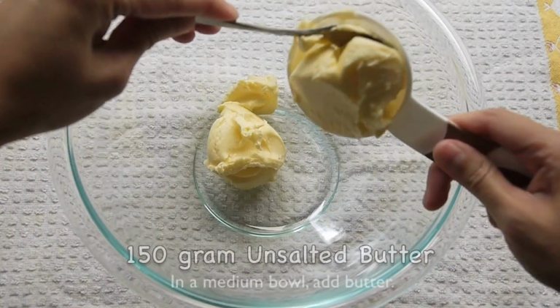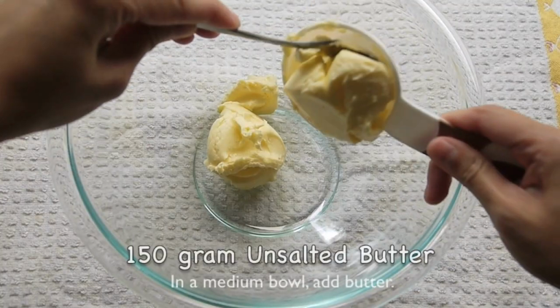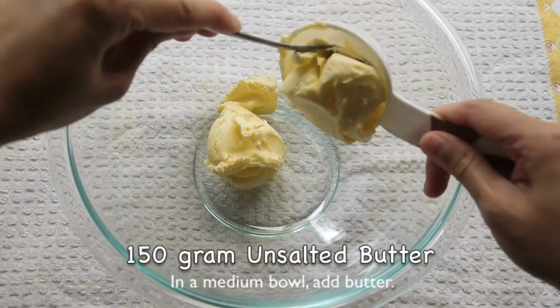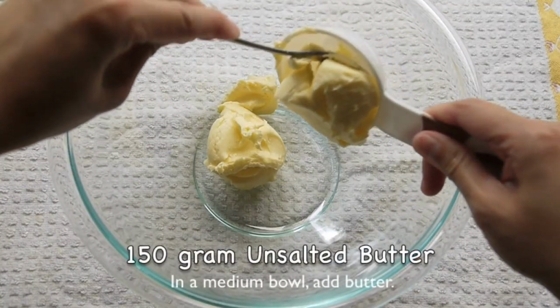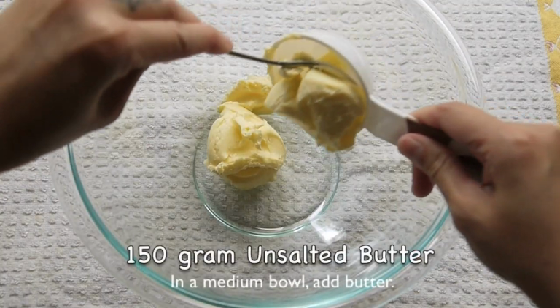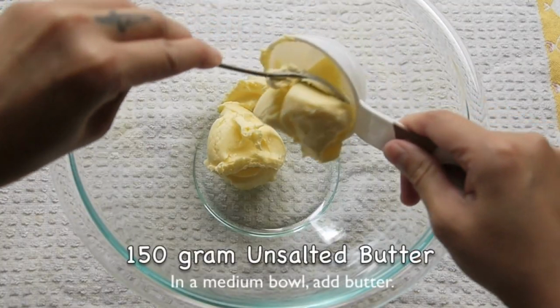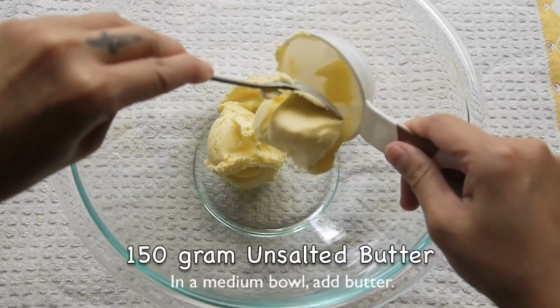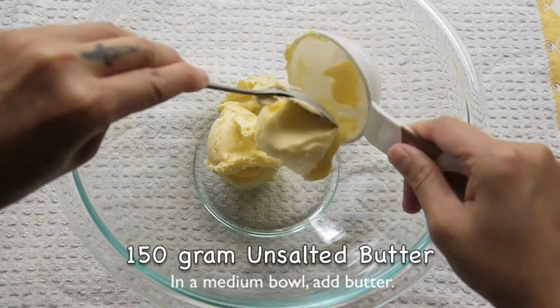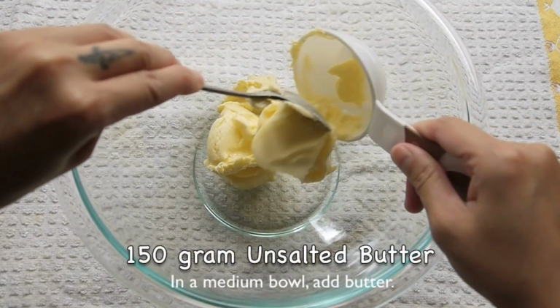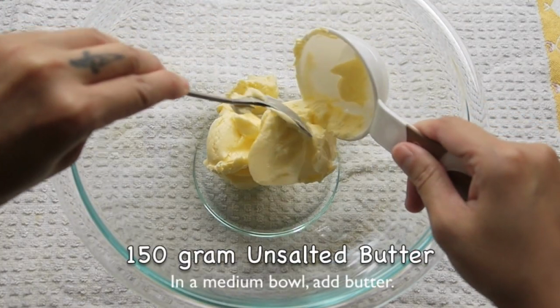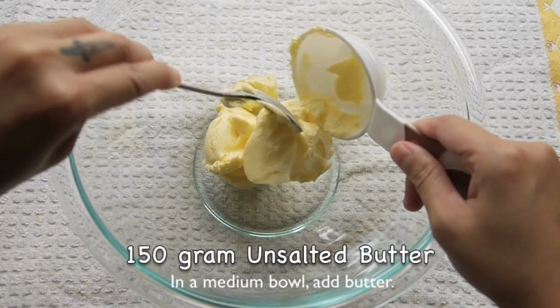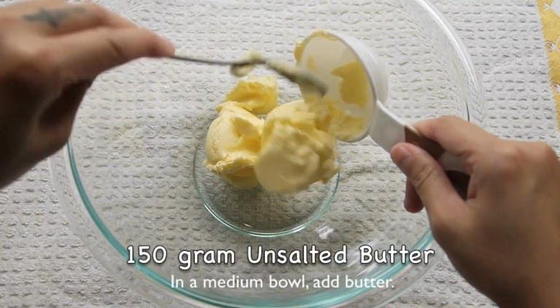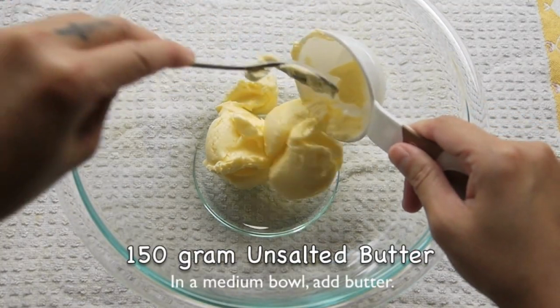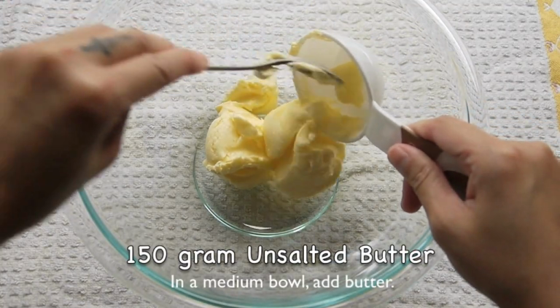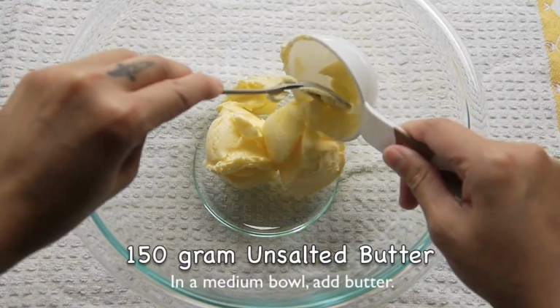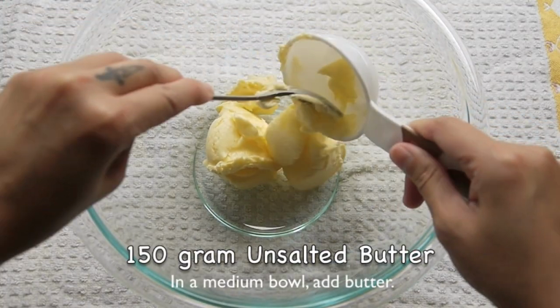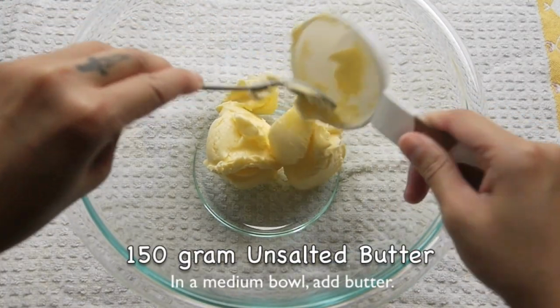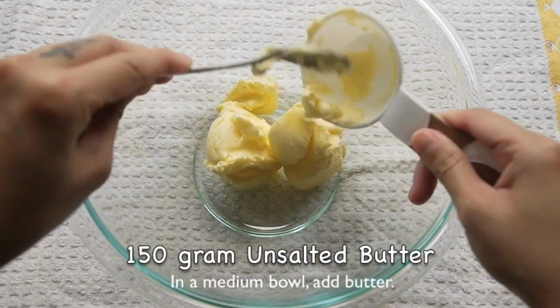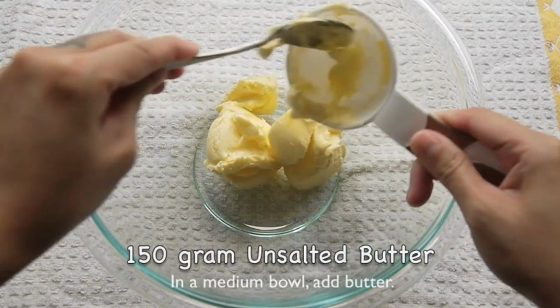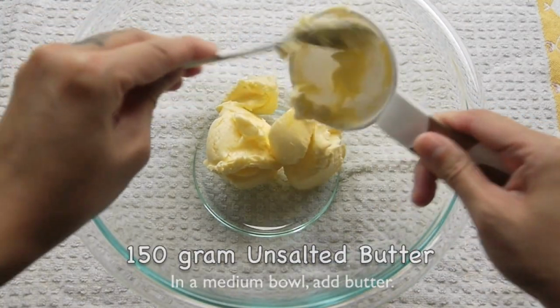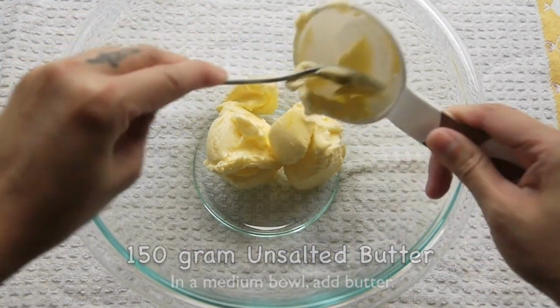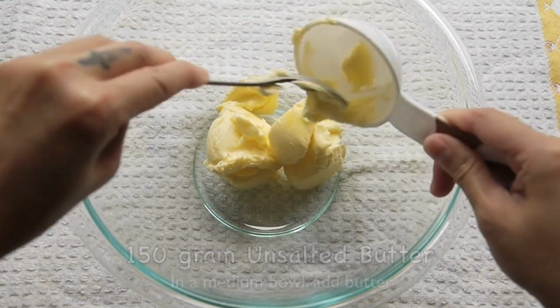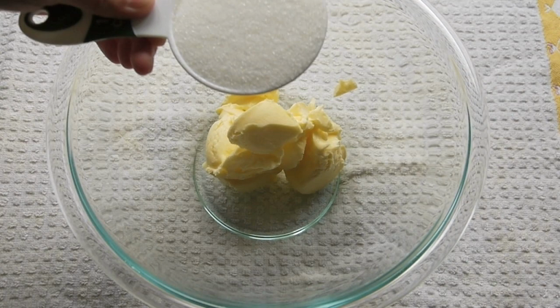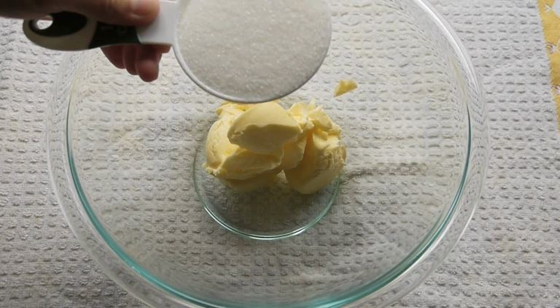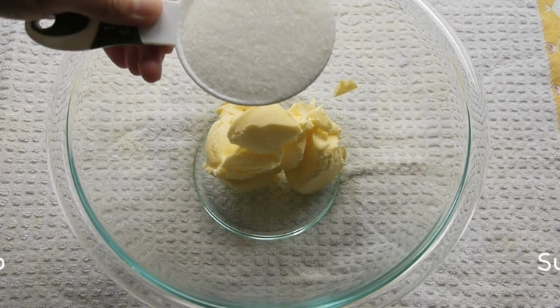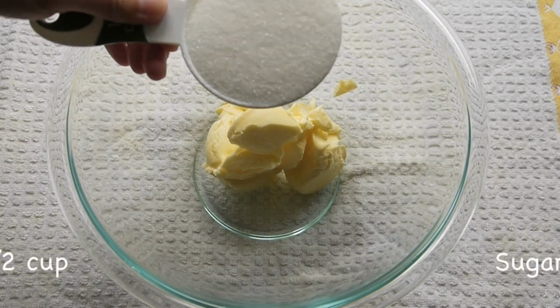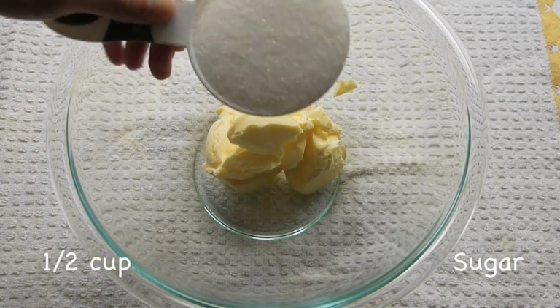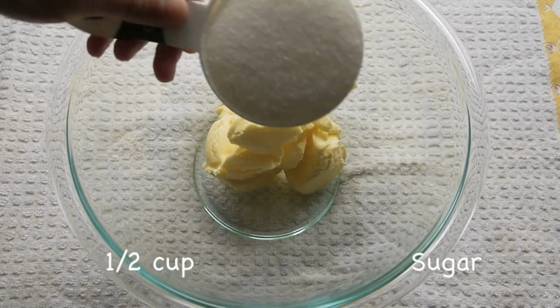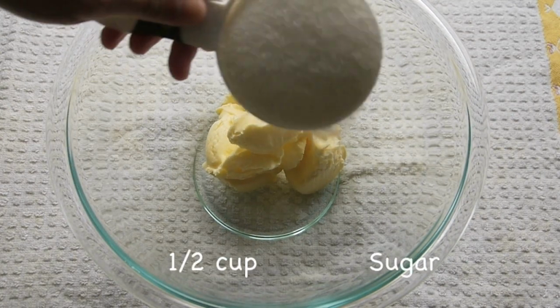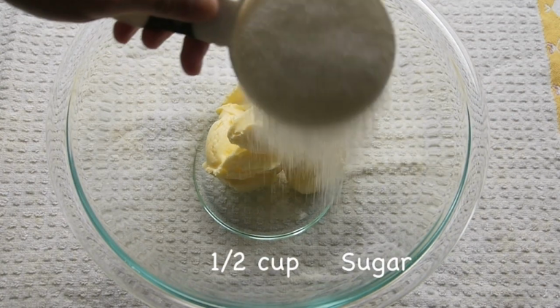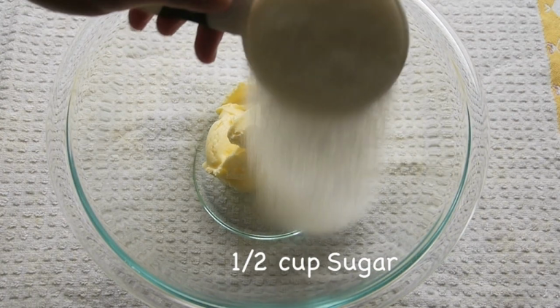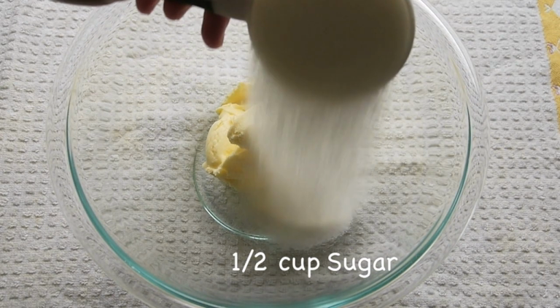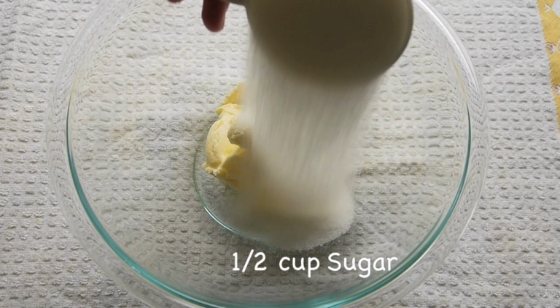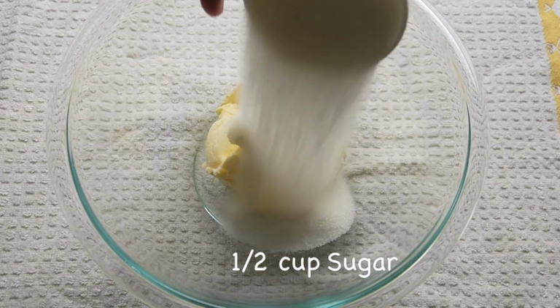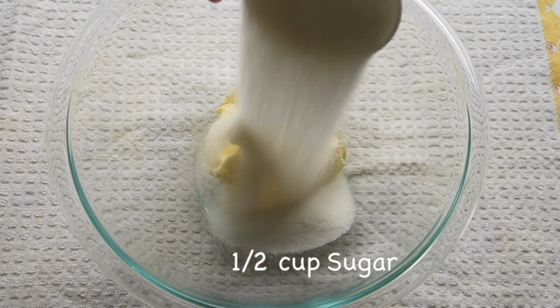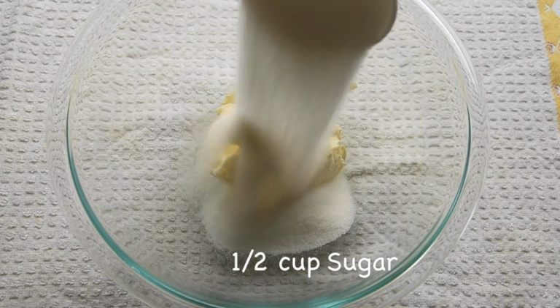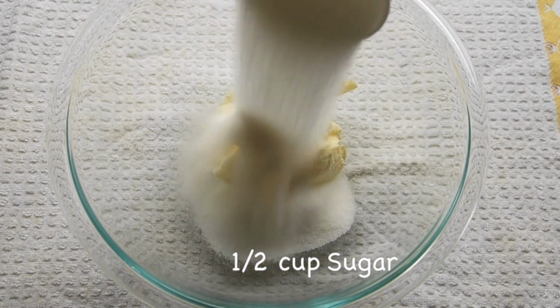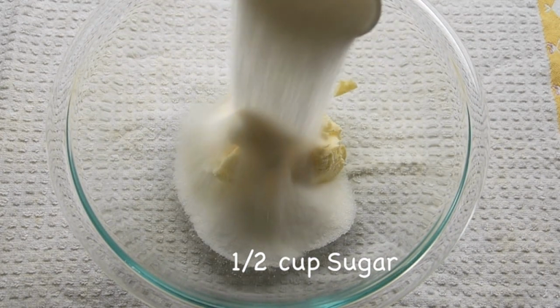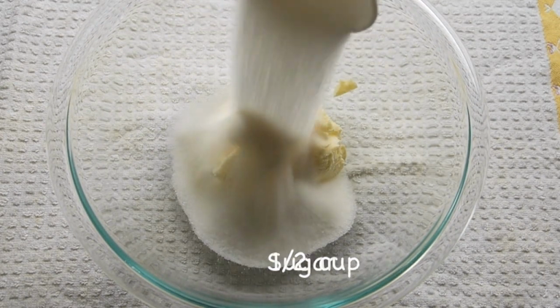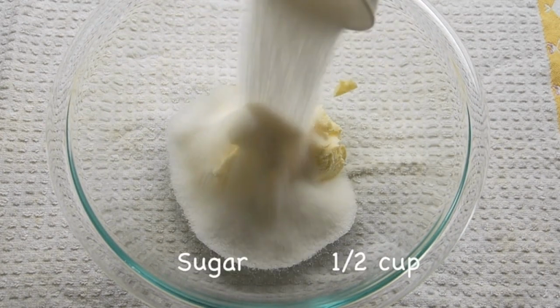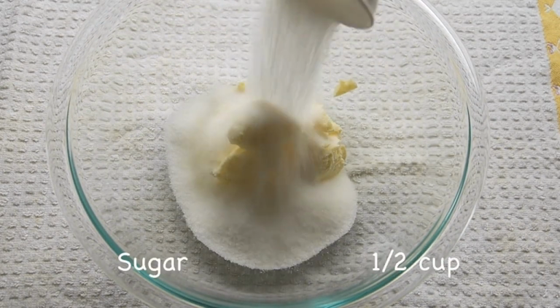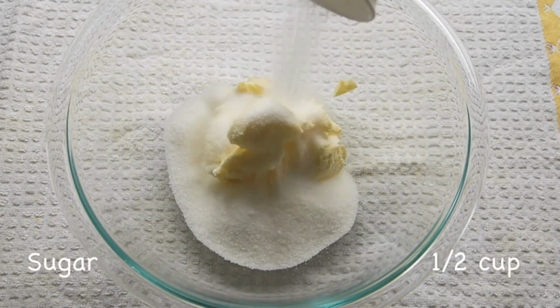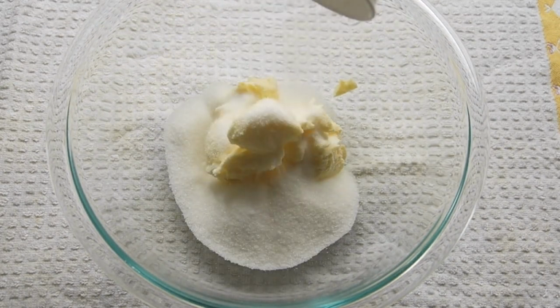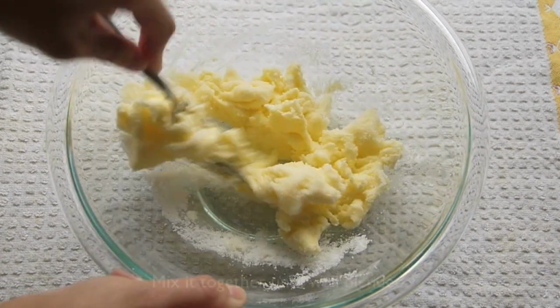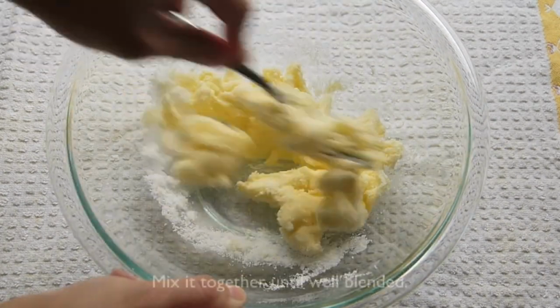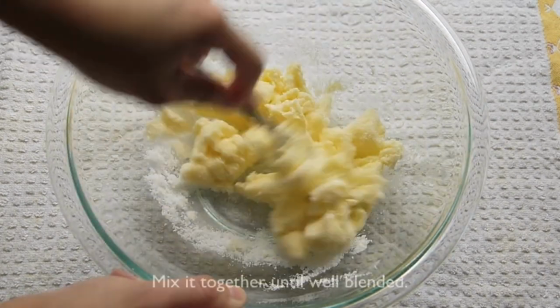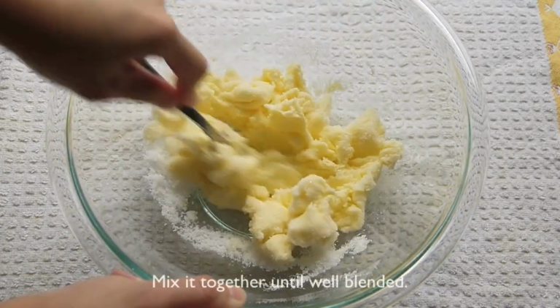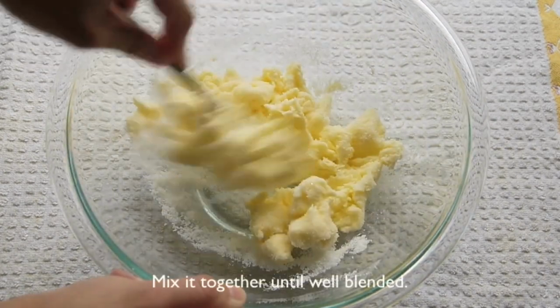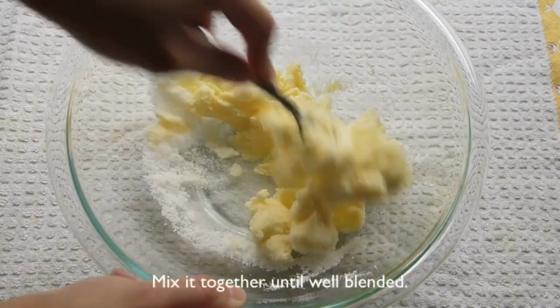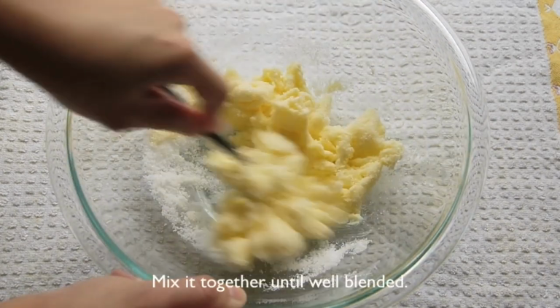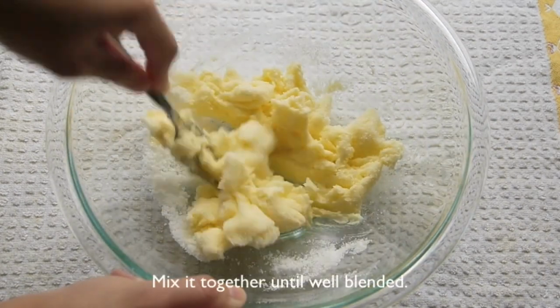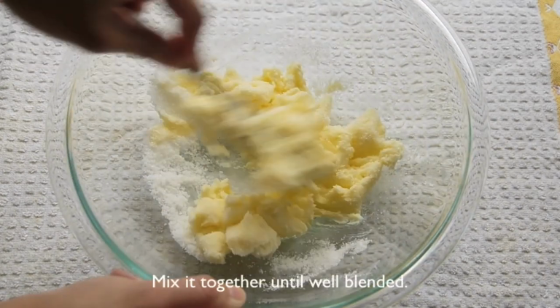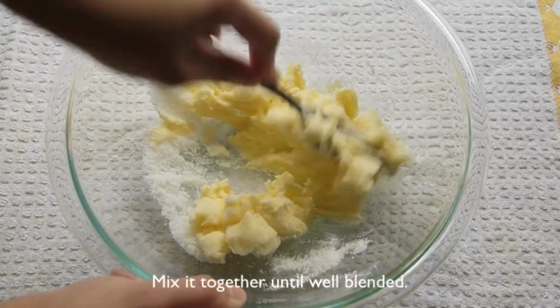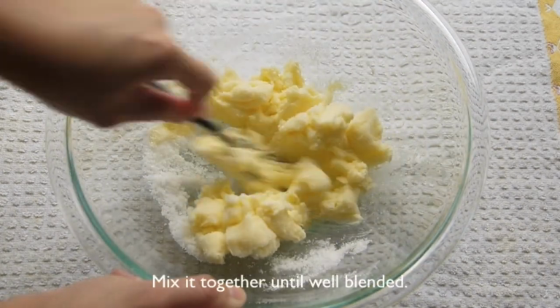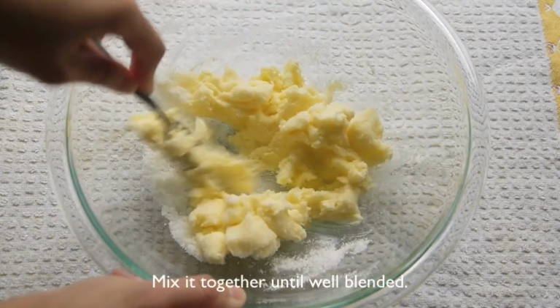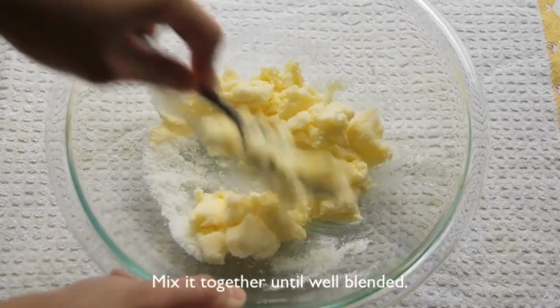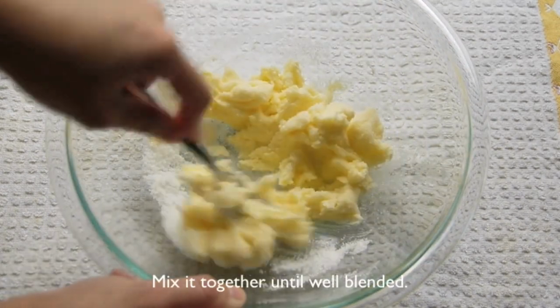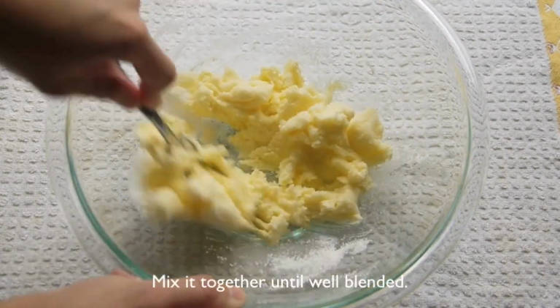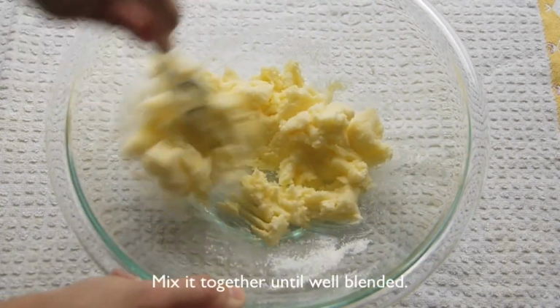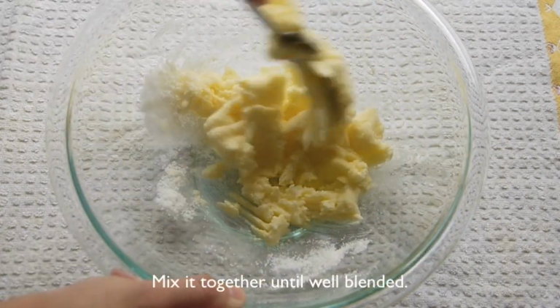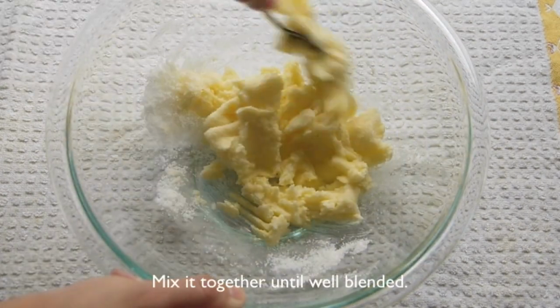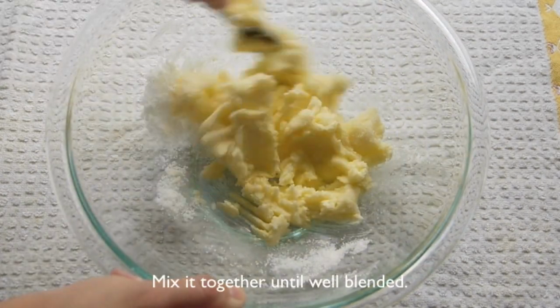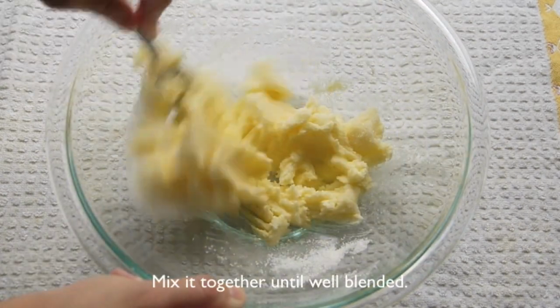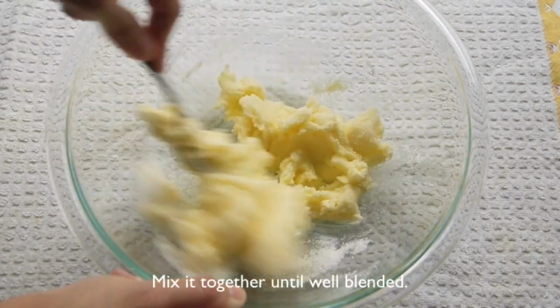In a medium bowl, add the butter and 1/2 cup of sugar. Mix it together until well blended.